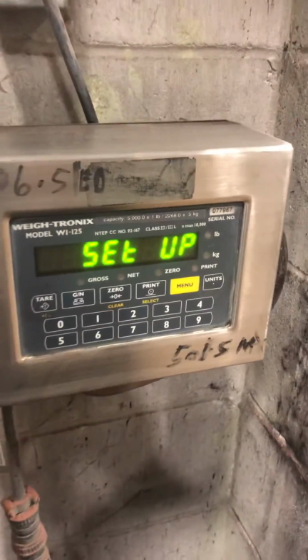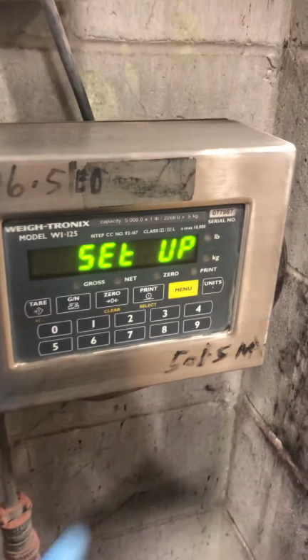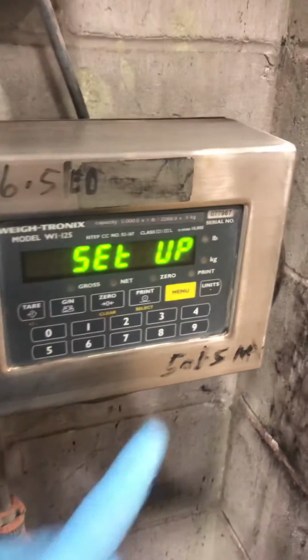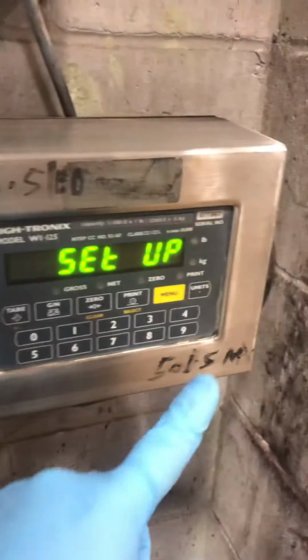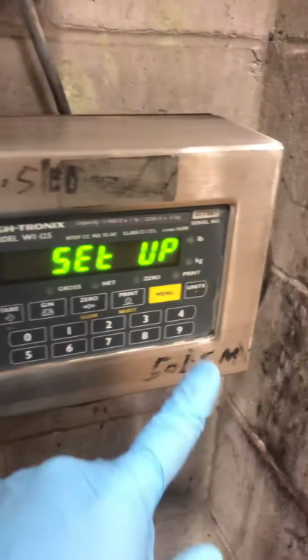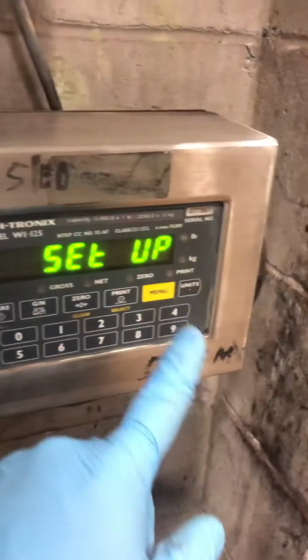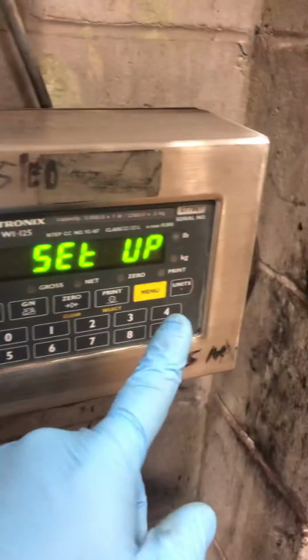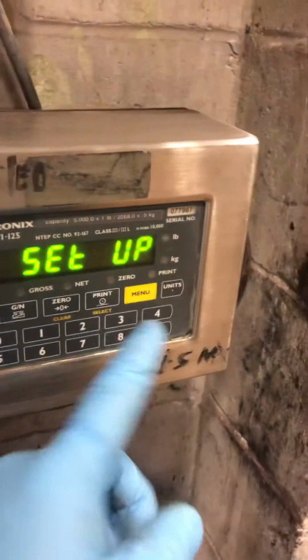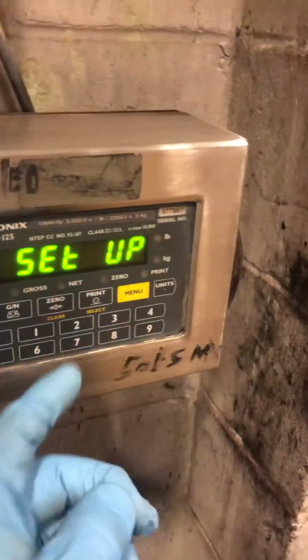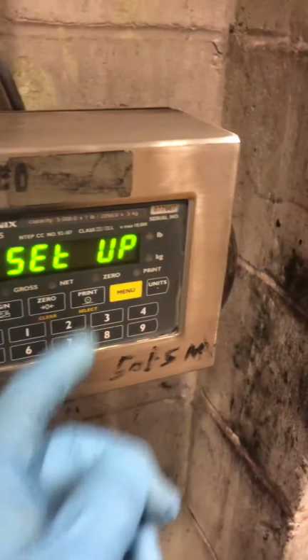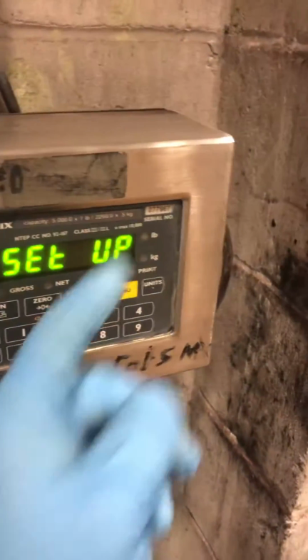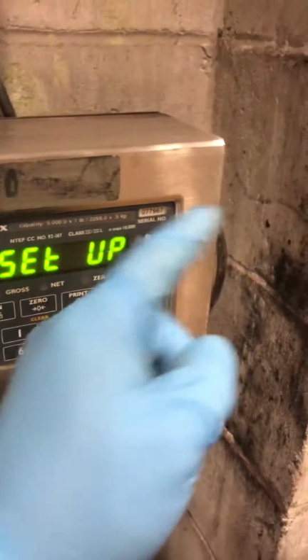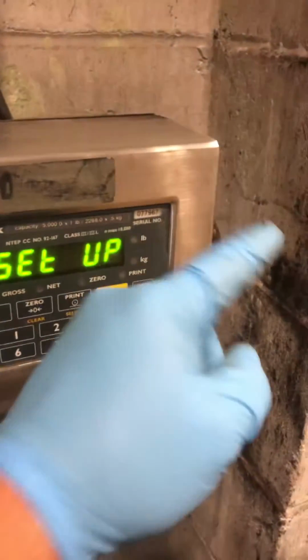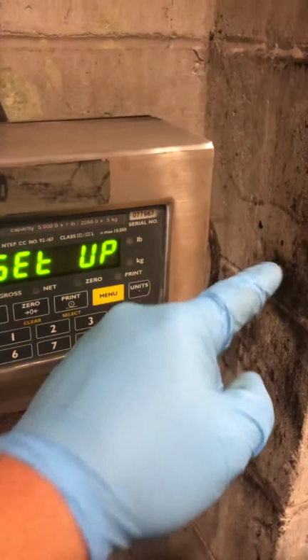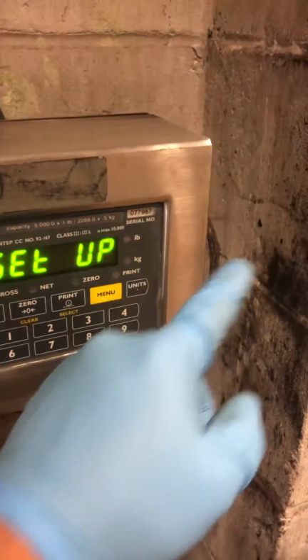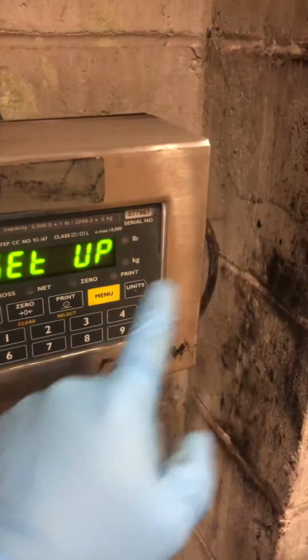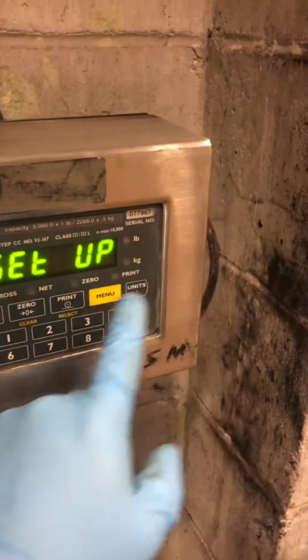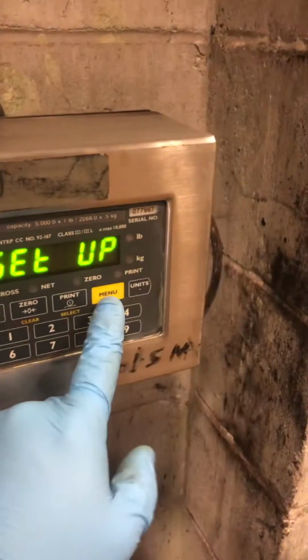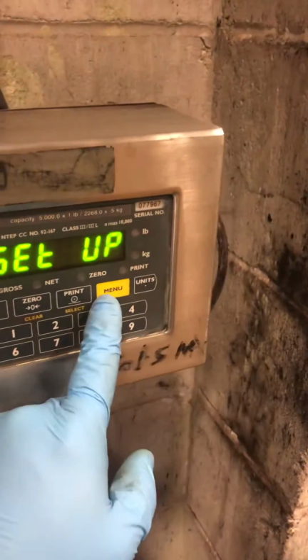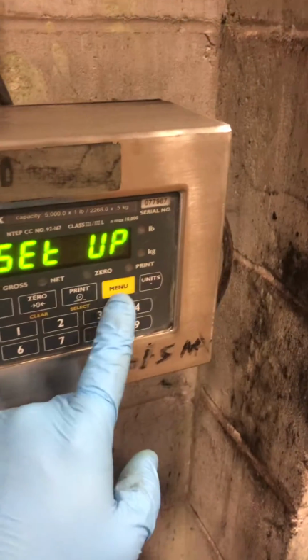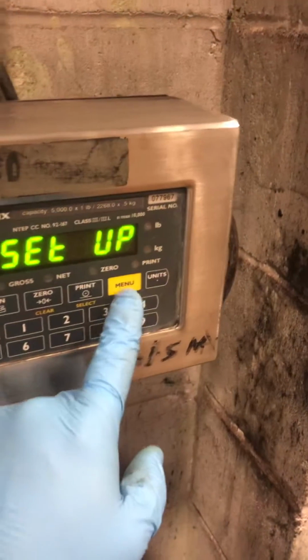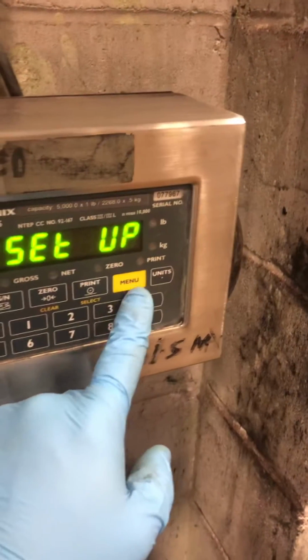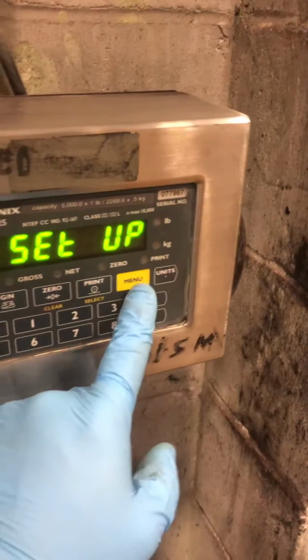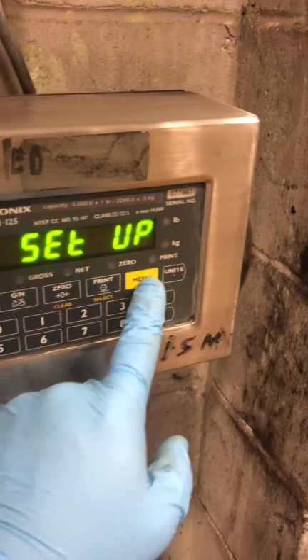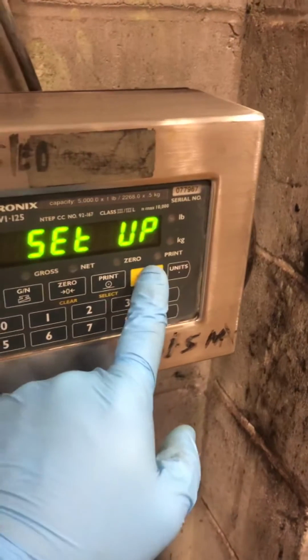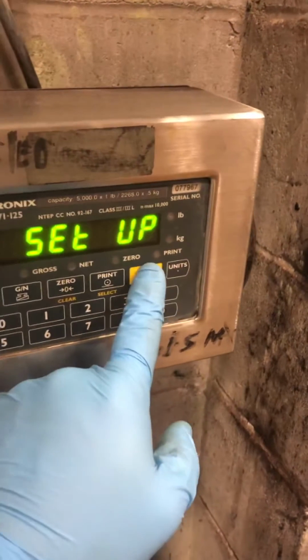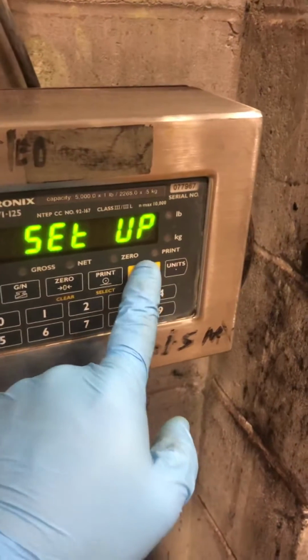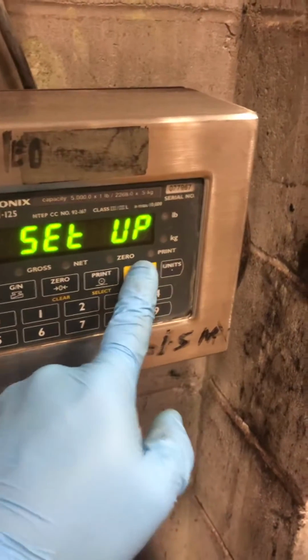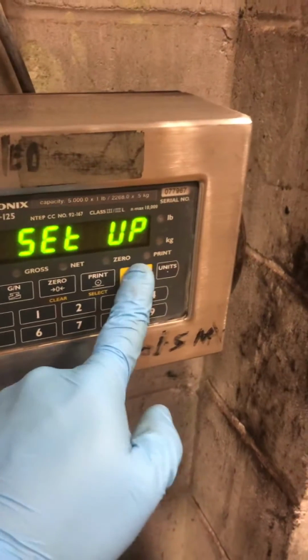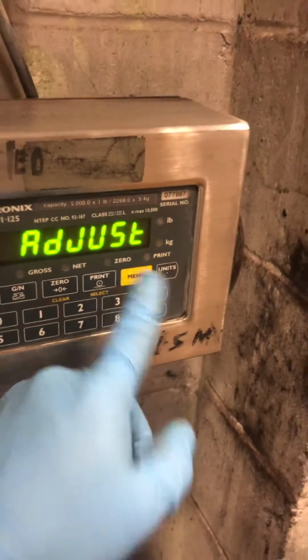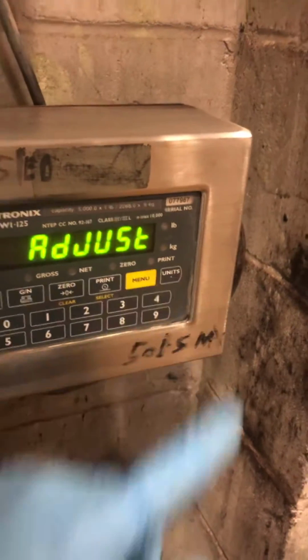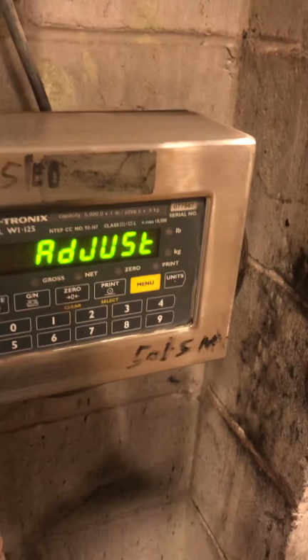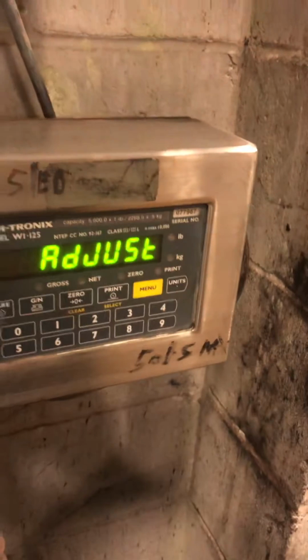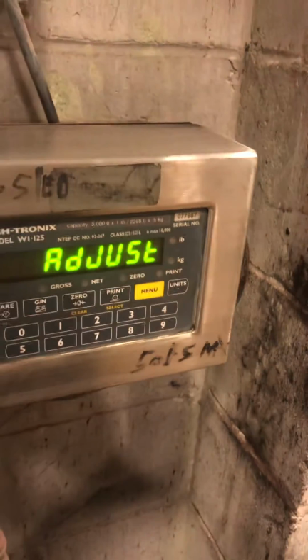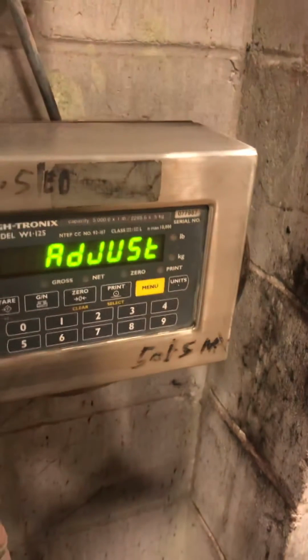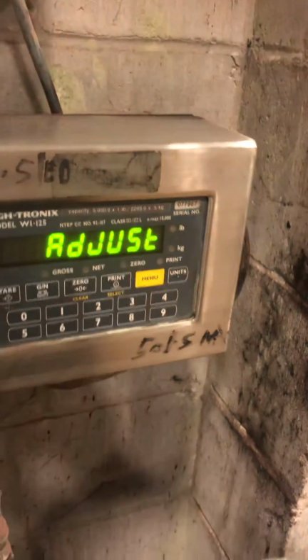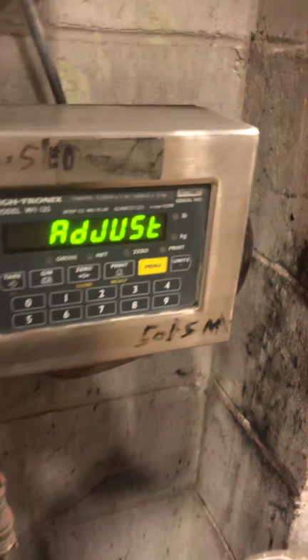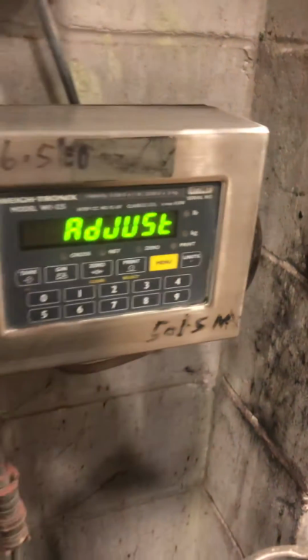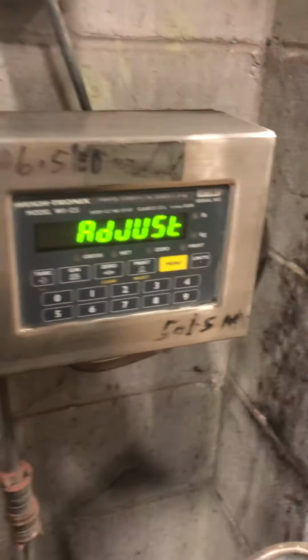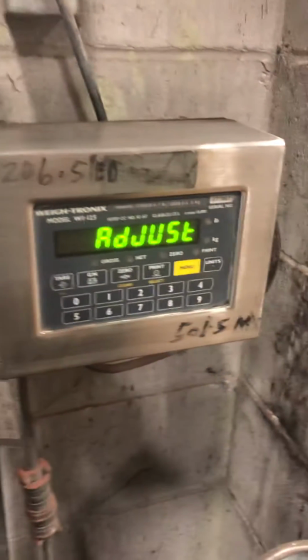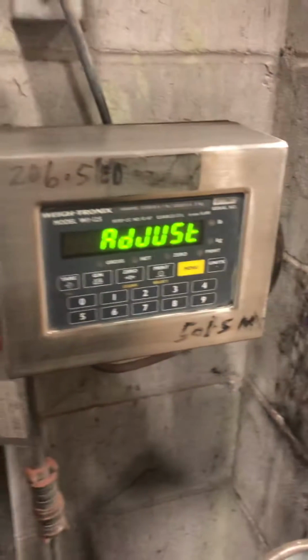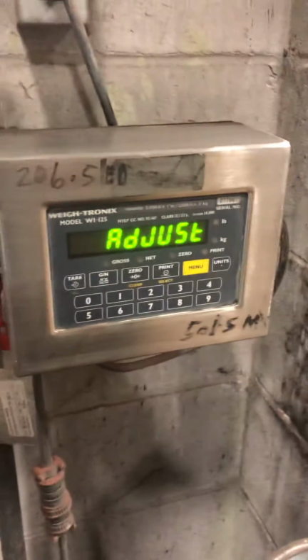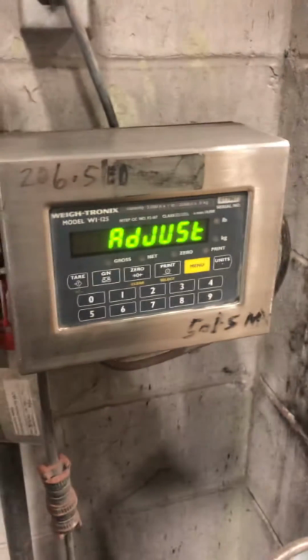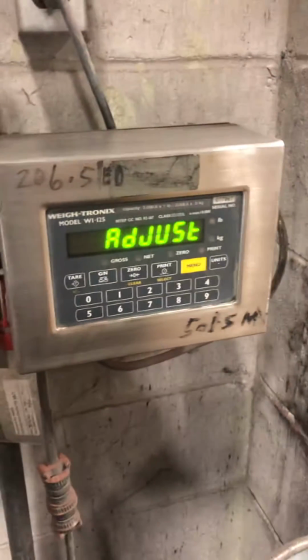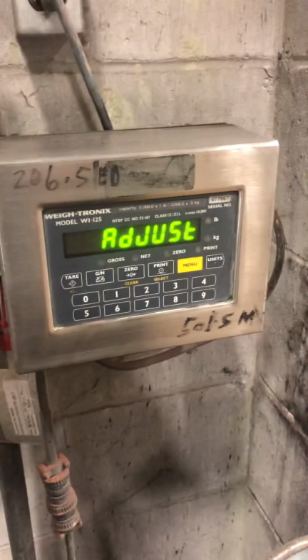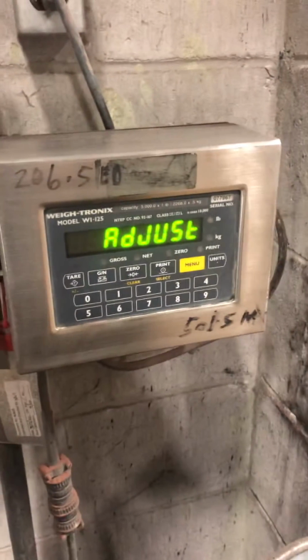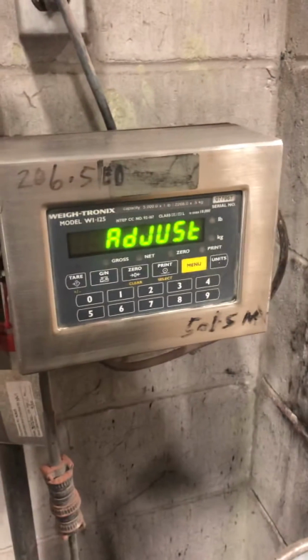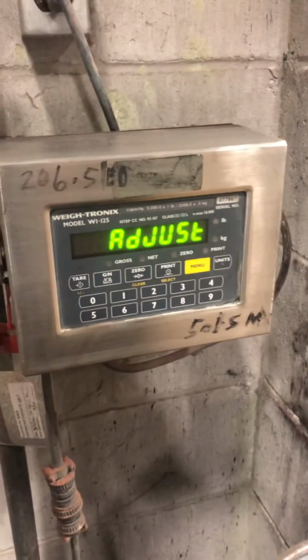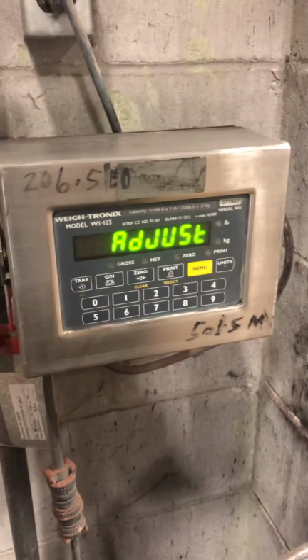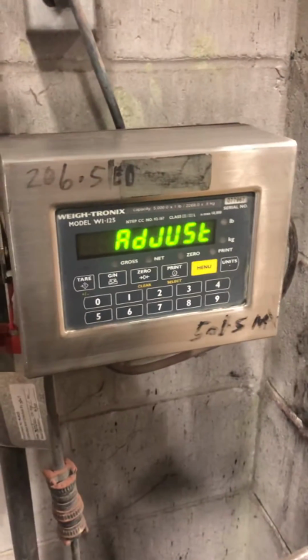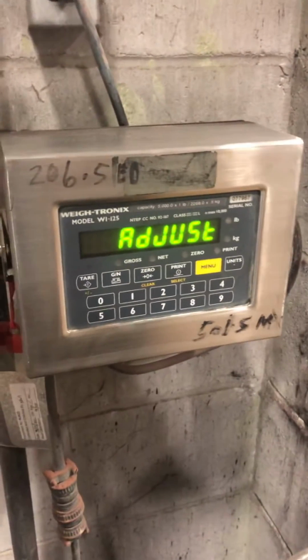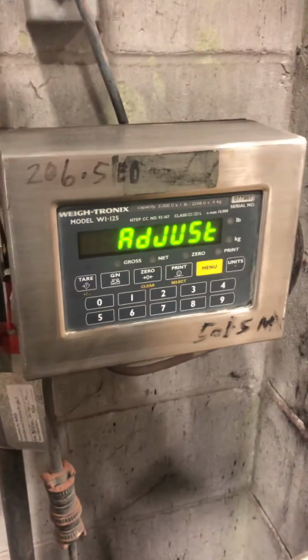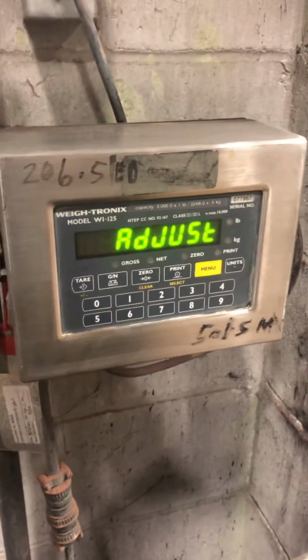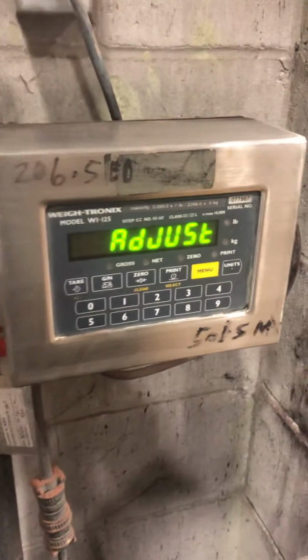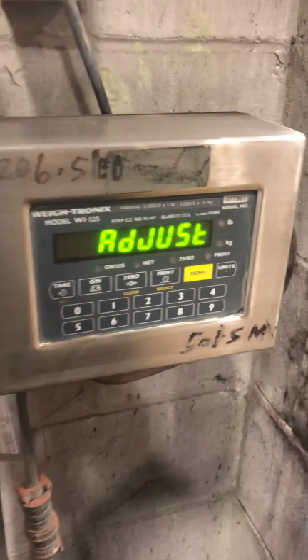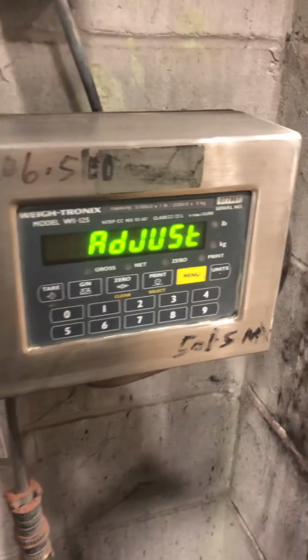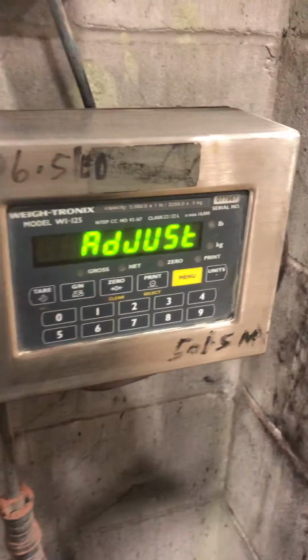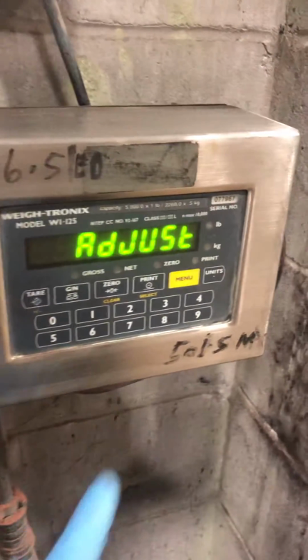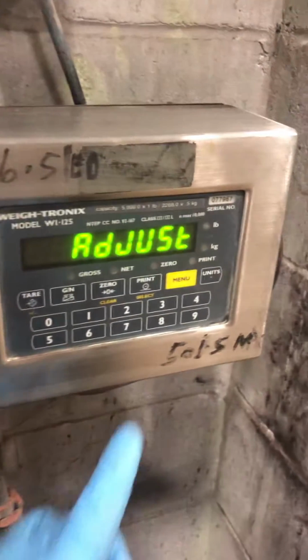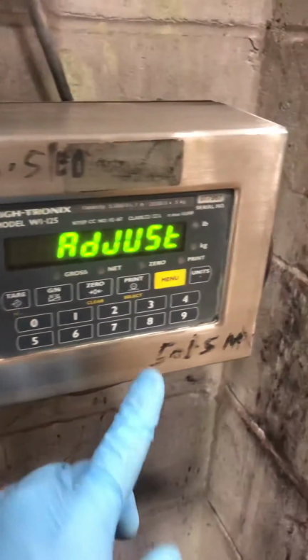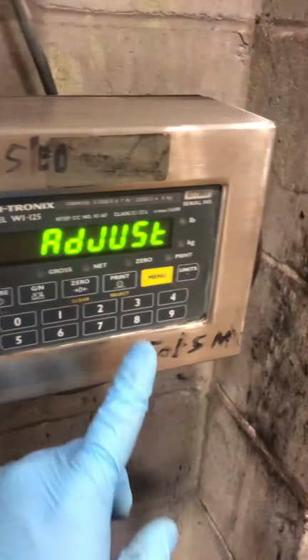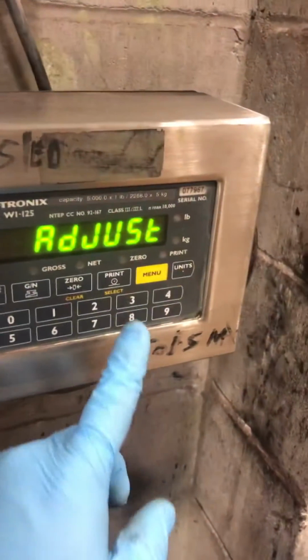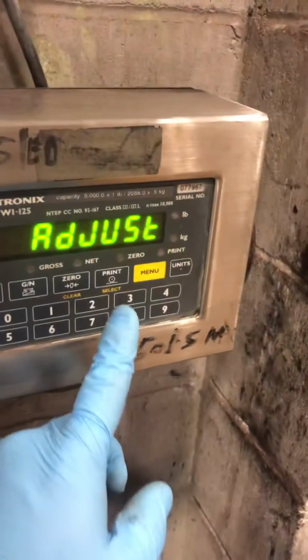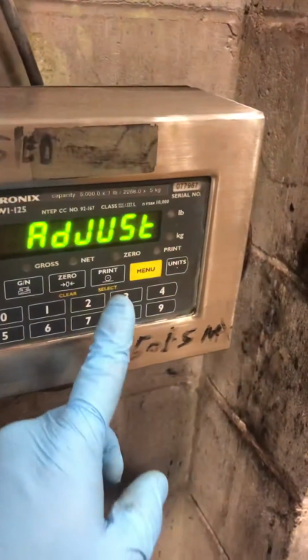The menu key will push you over, bringing you to adjust. You're going to press select.